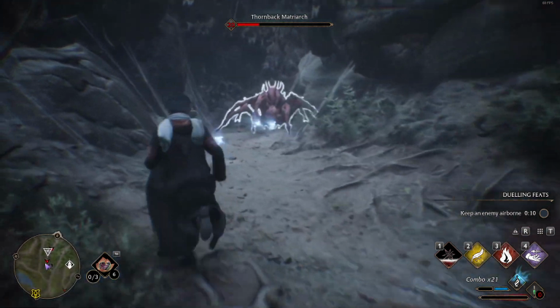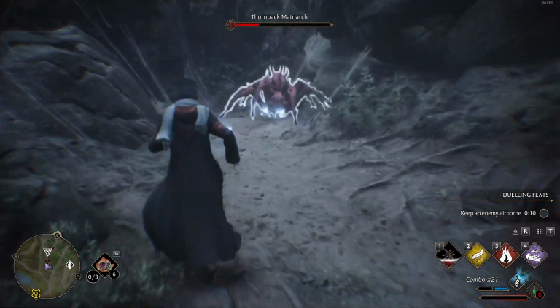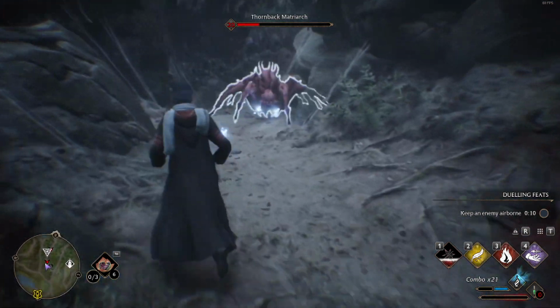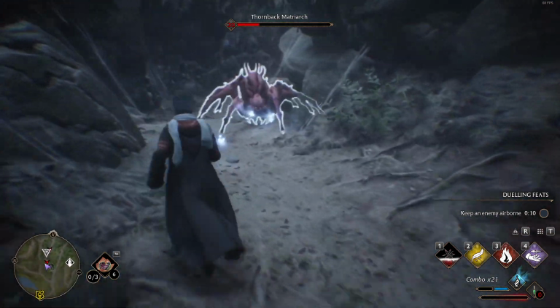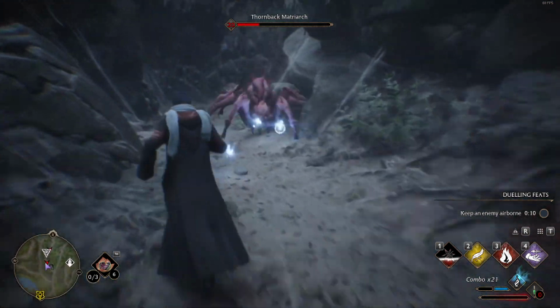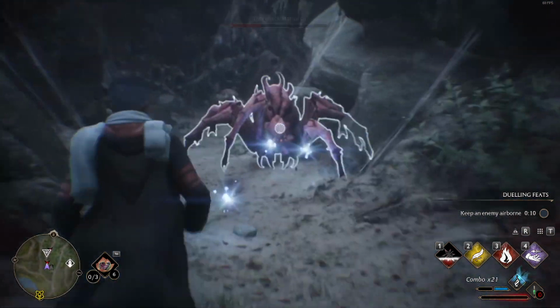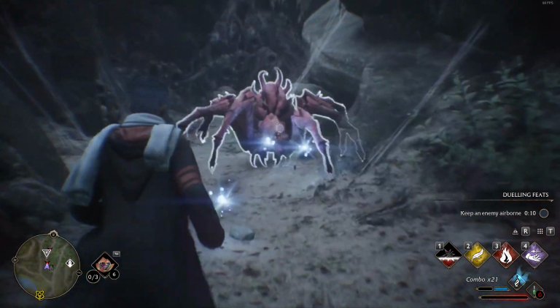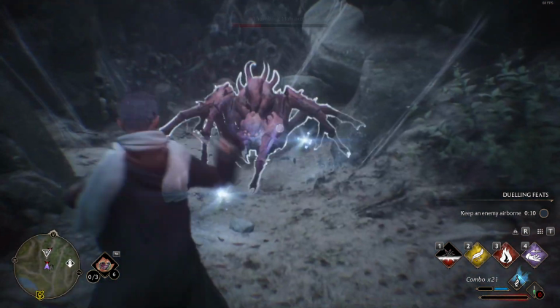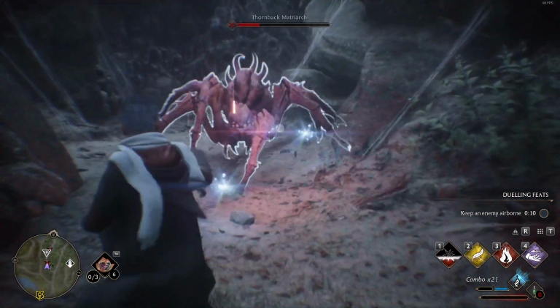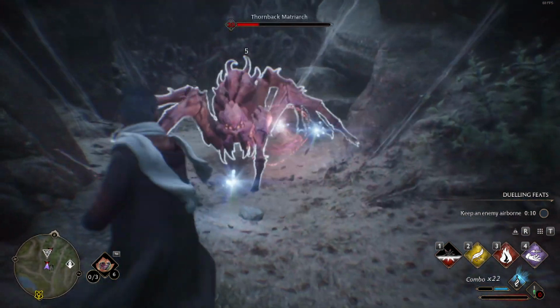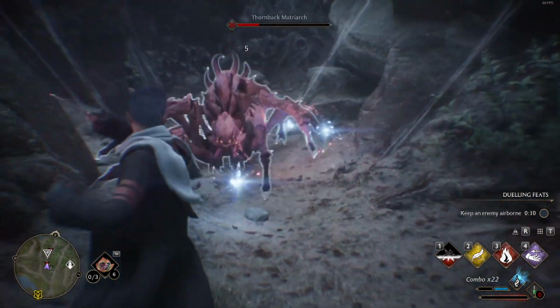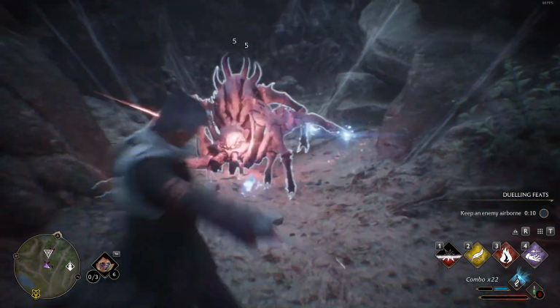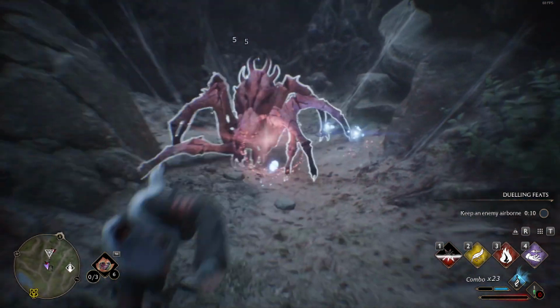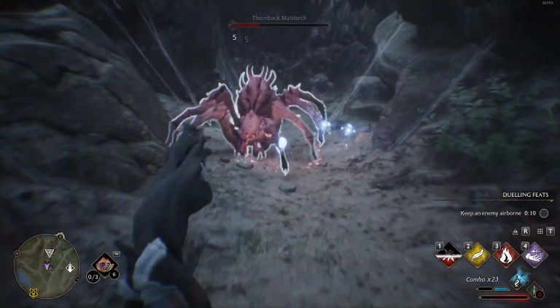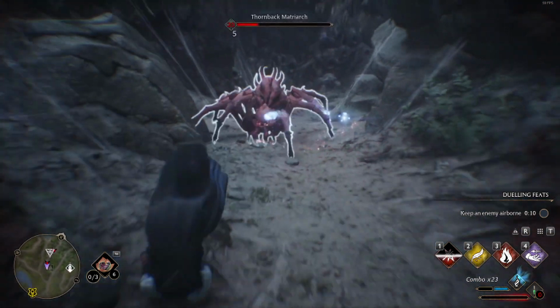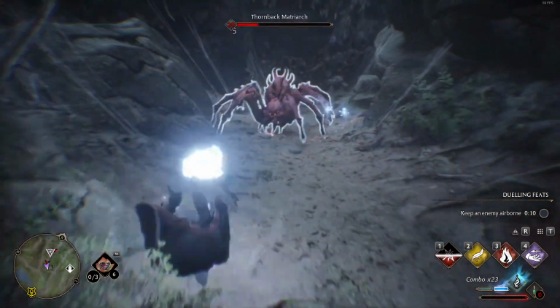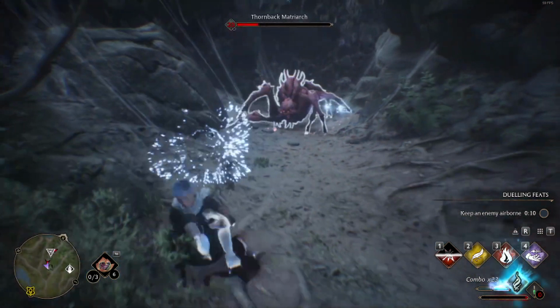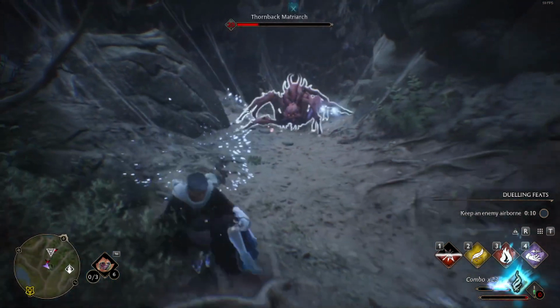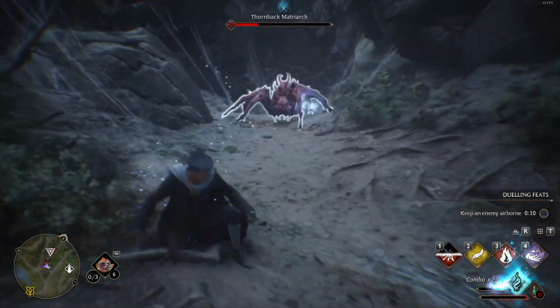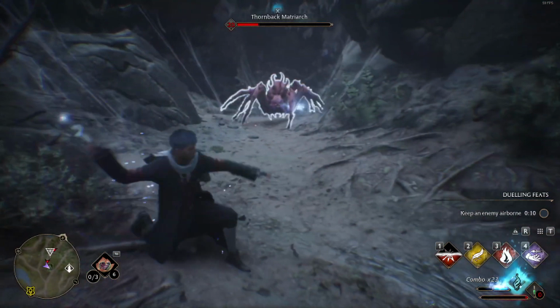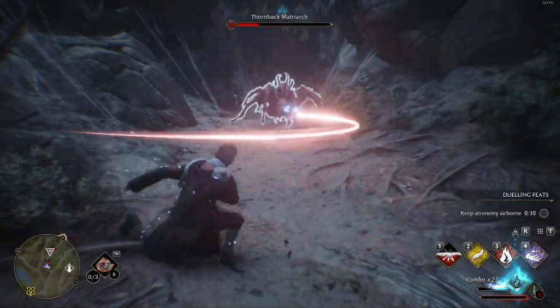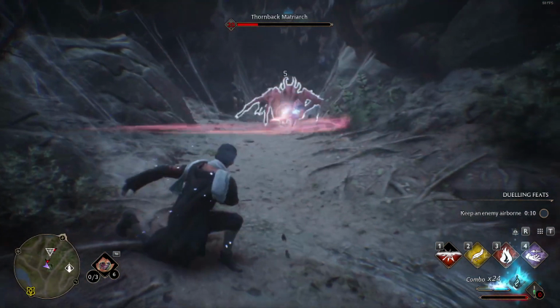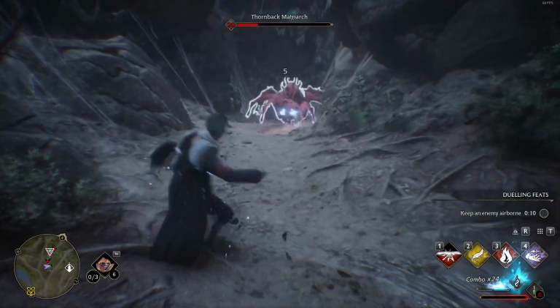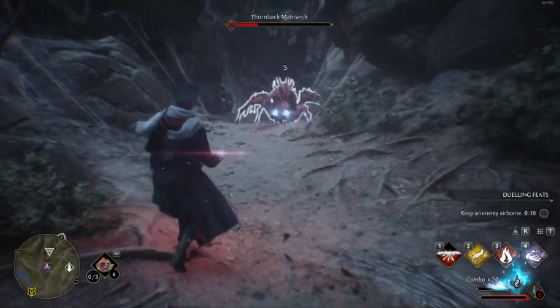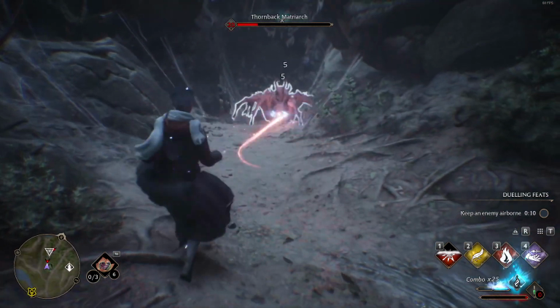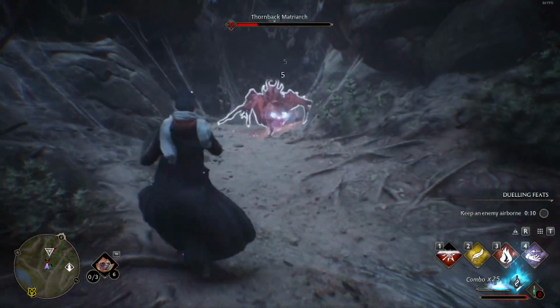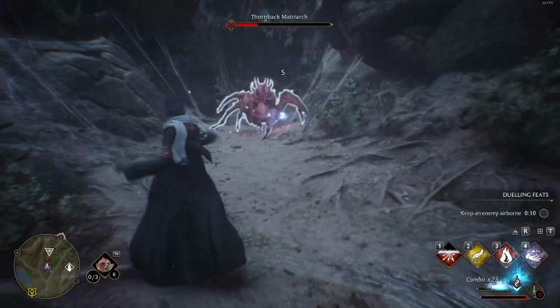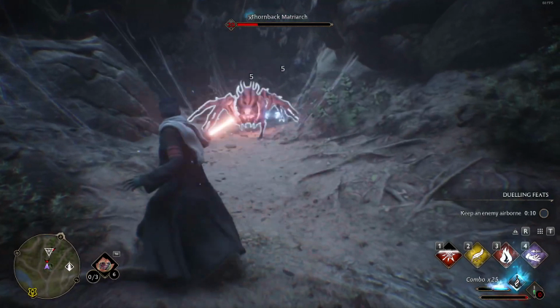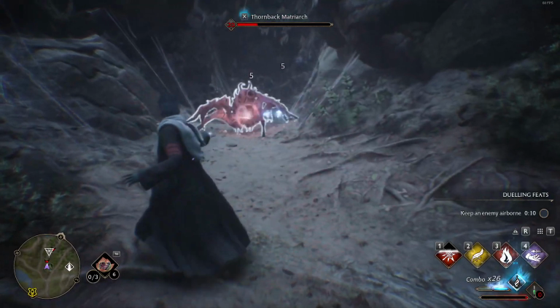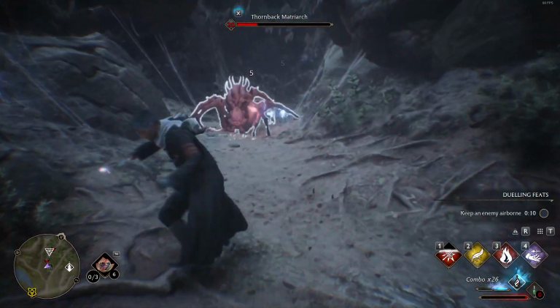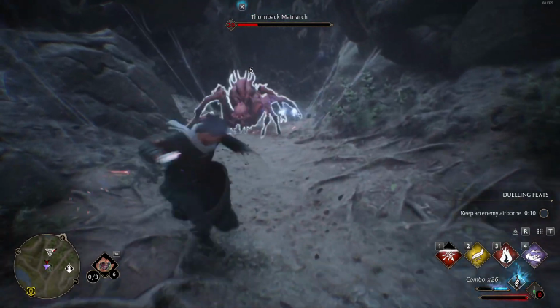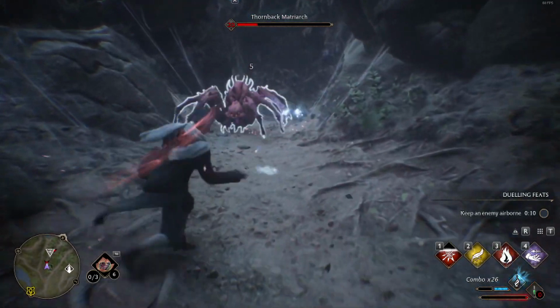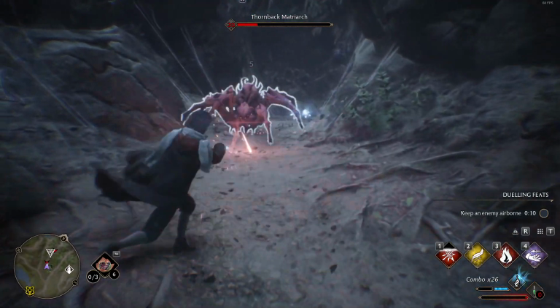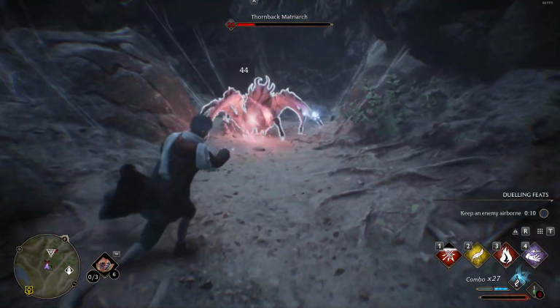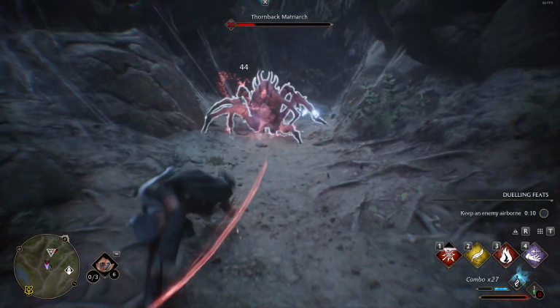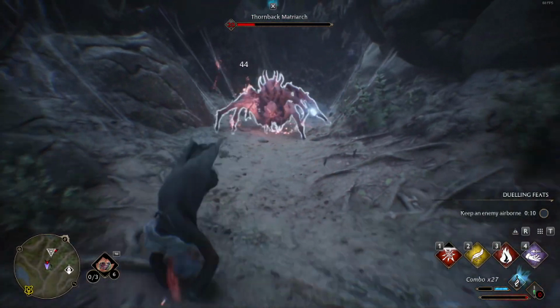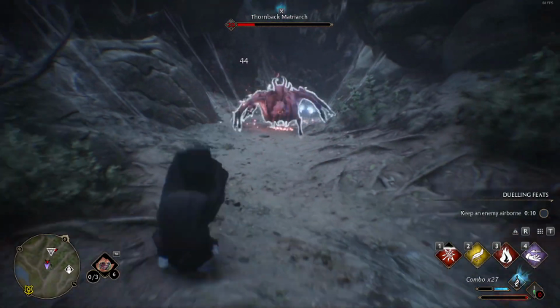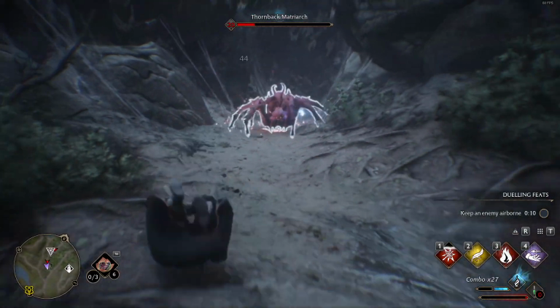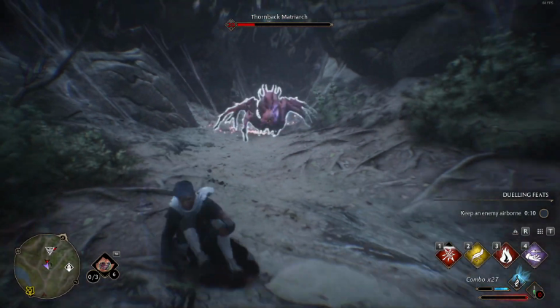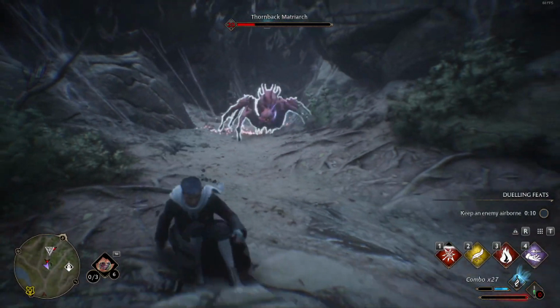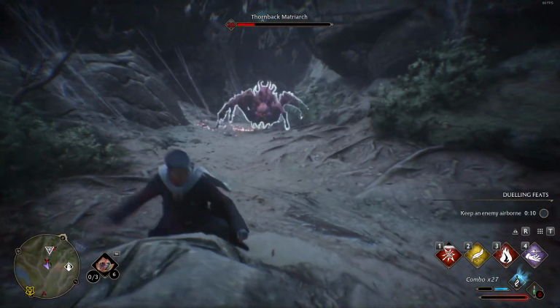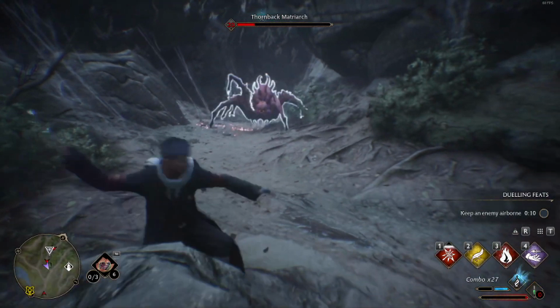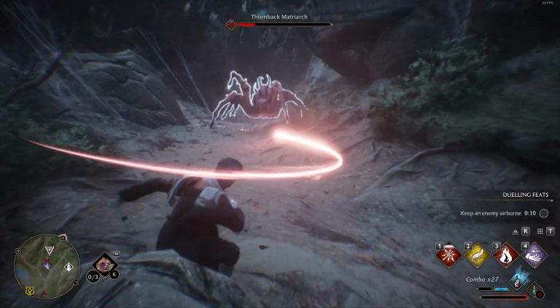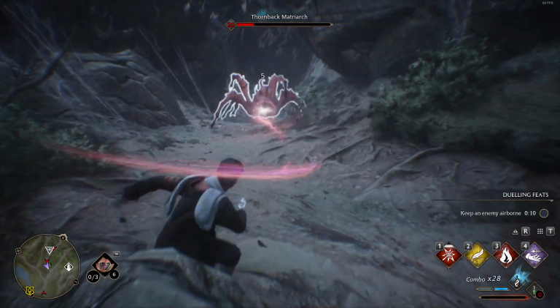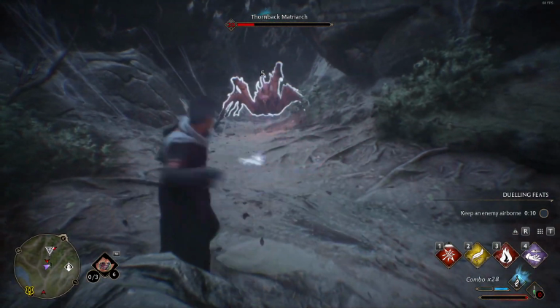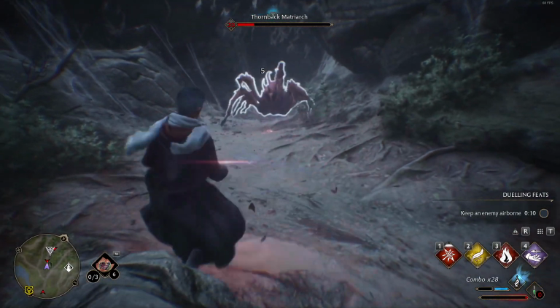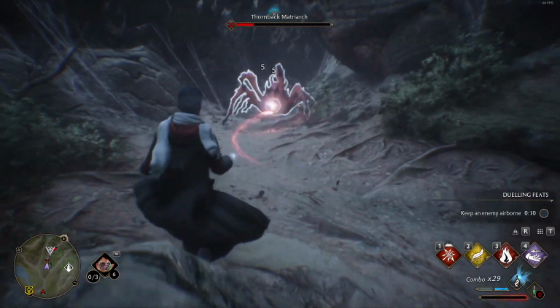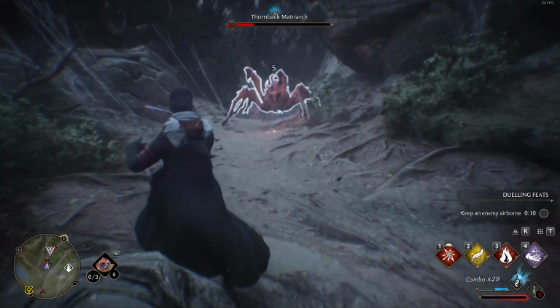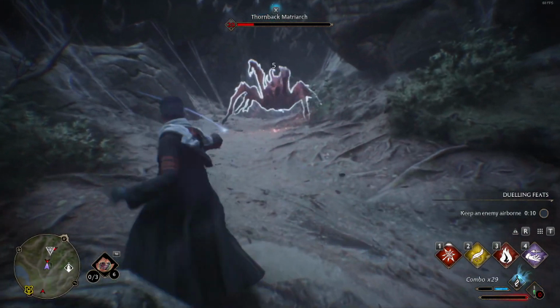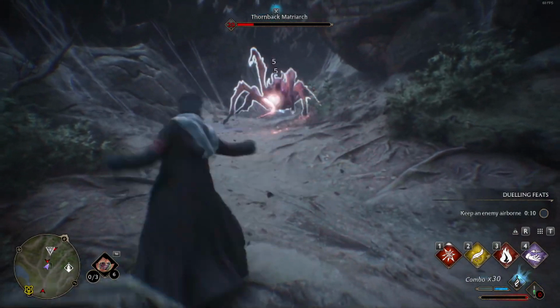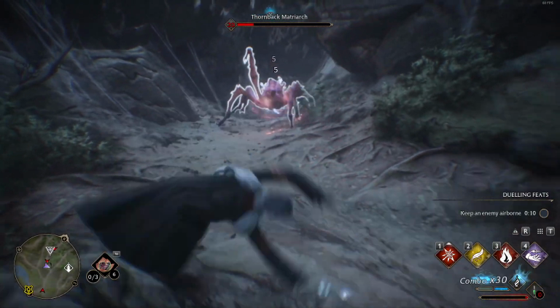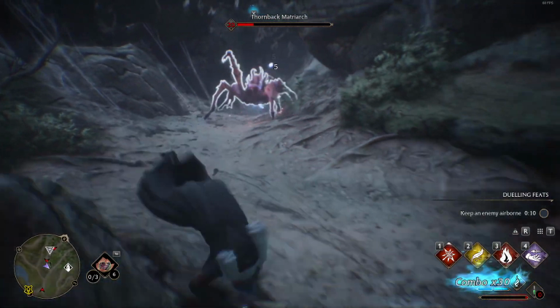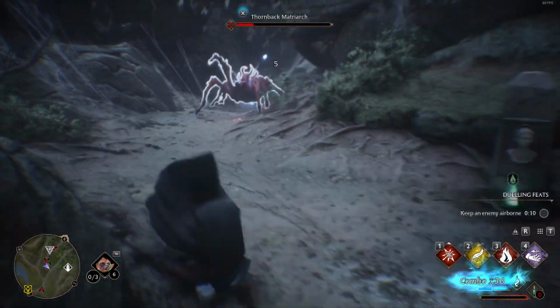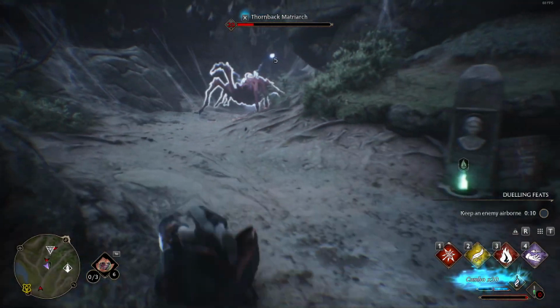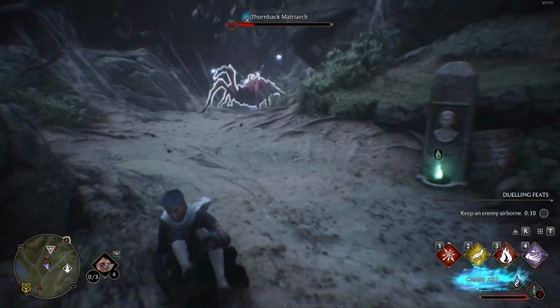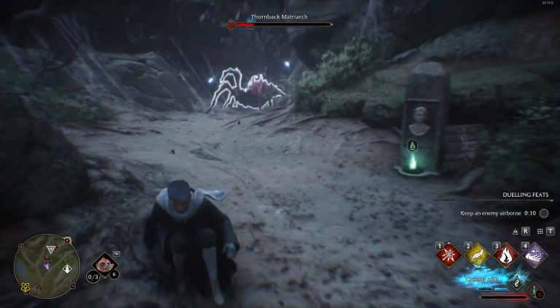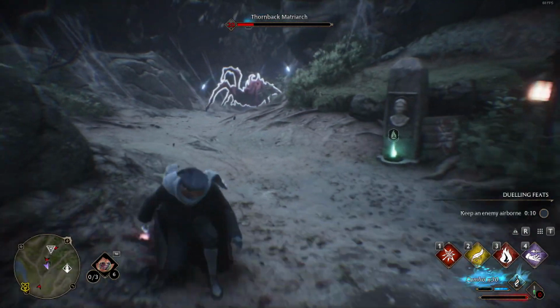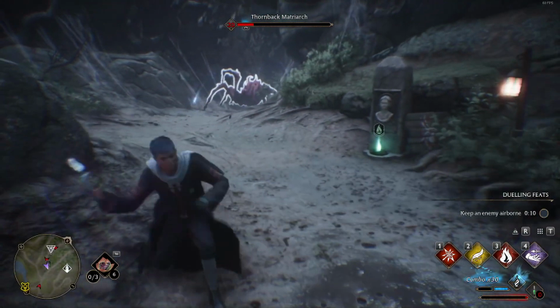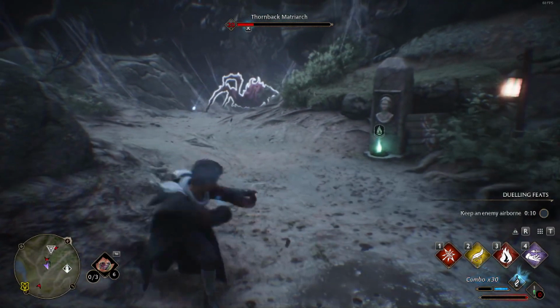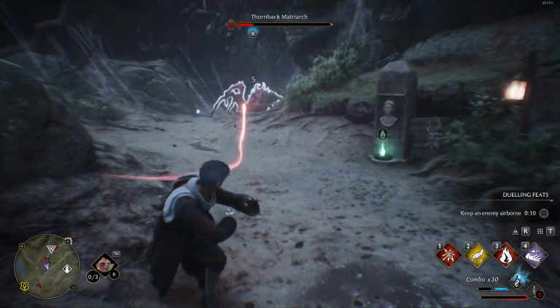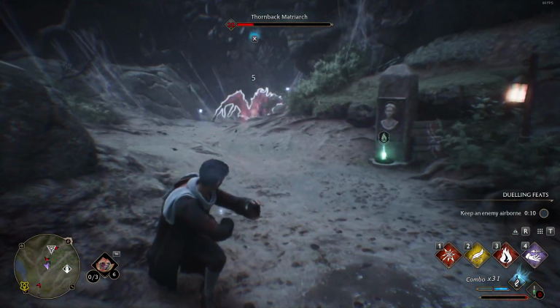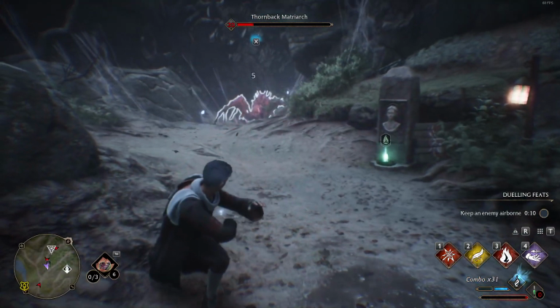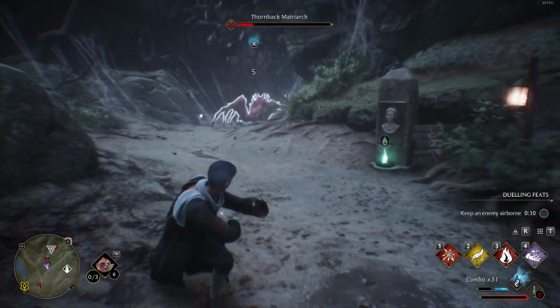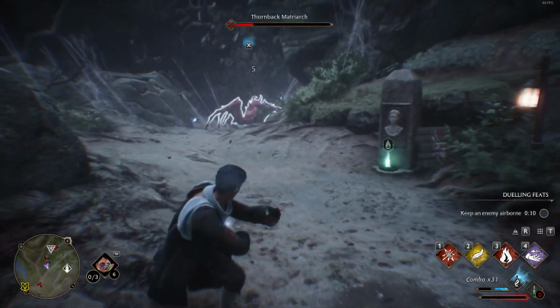The hardest part will be to kill the Matriarch — this is kind of a mini-boss of the nest. Just try to stack Ancient Magic power-ups and kill it with your finisher. This is kind of fun.